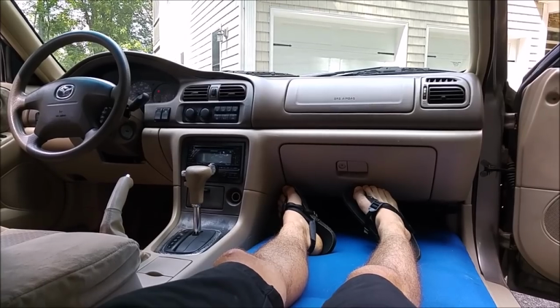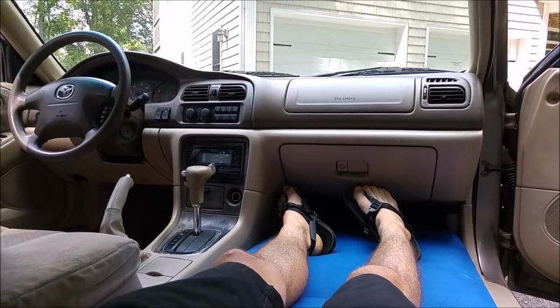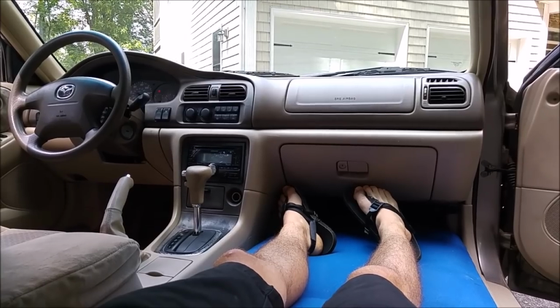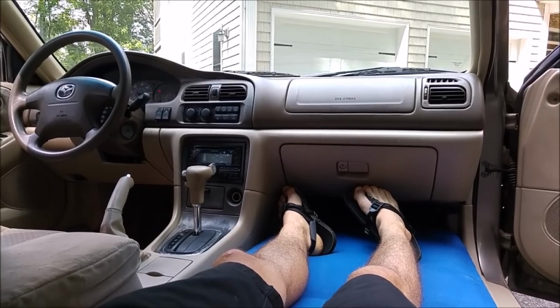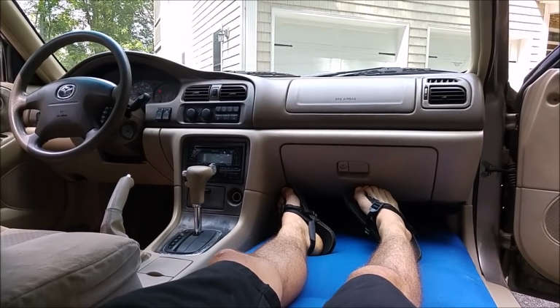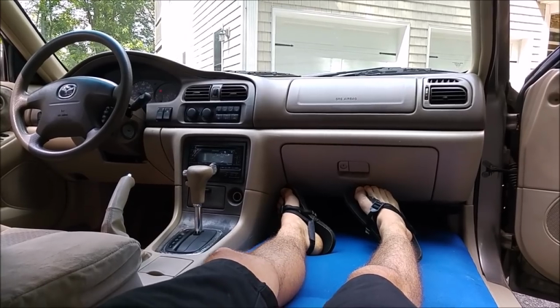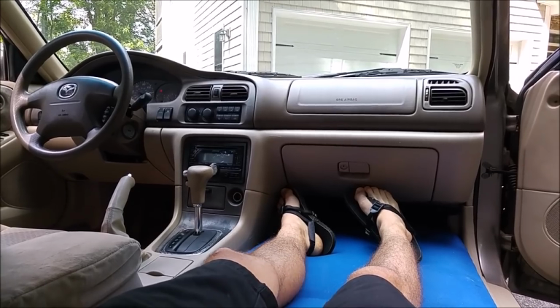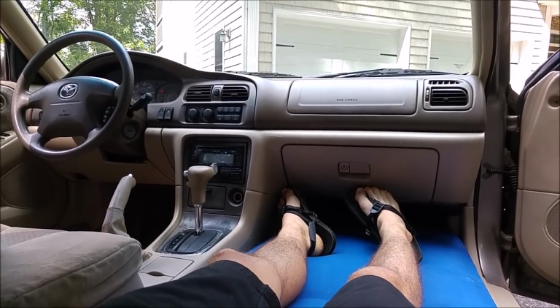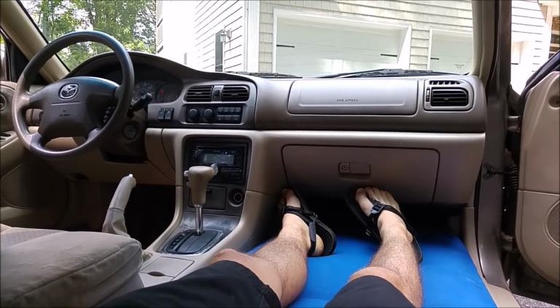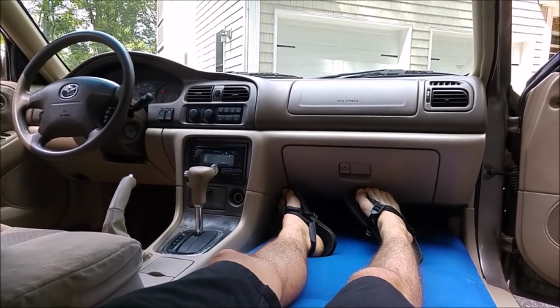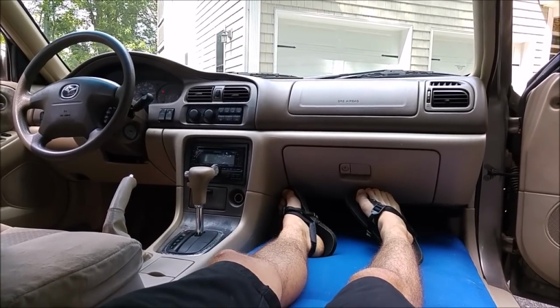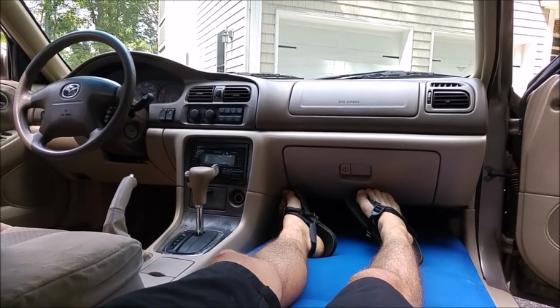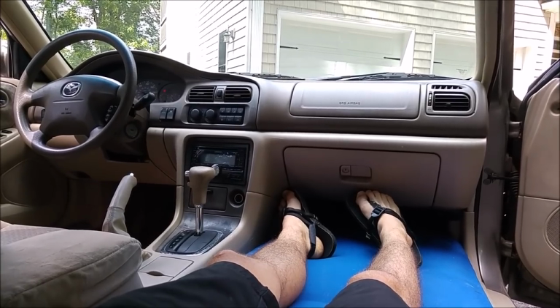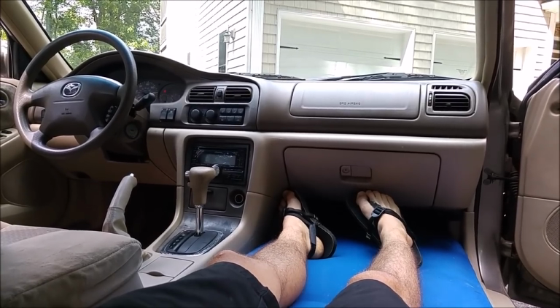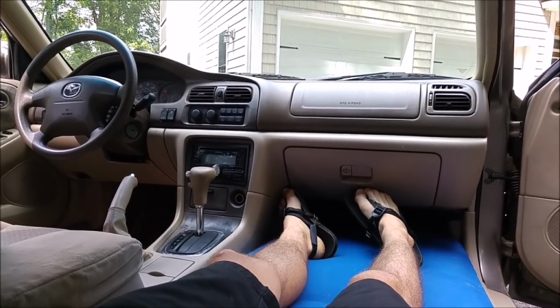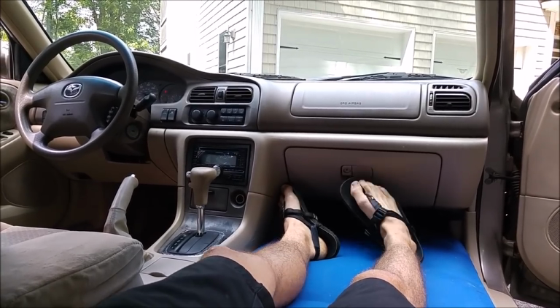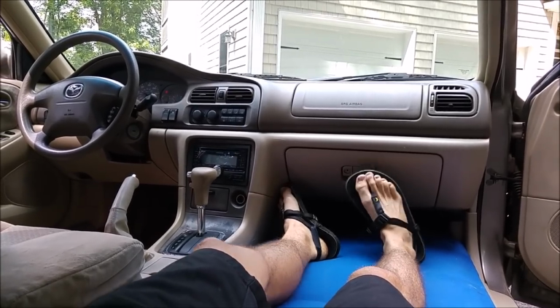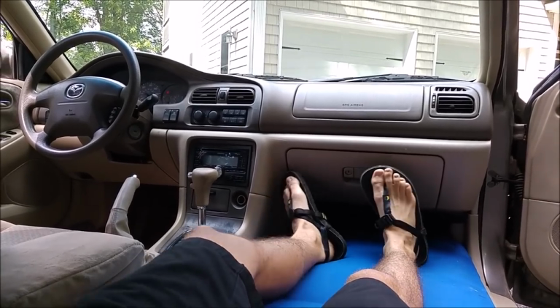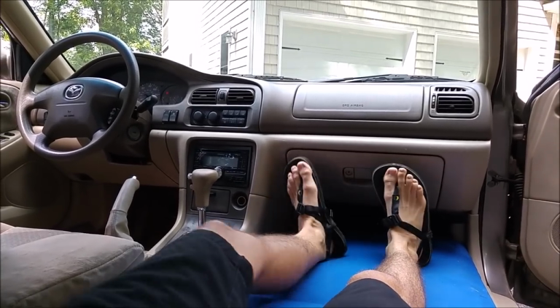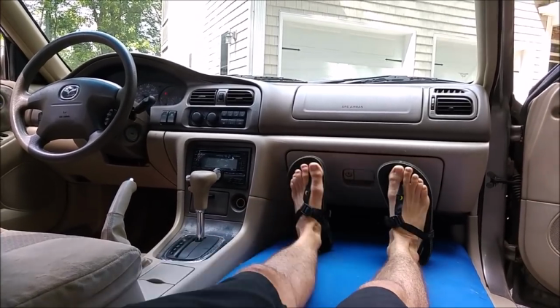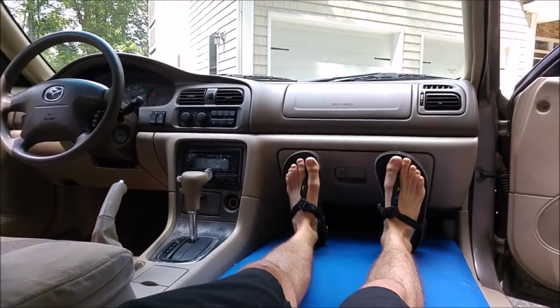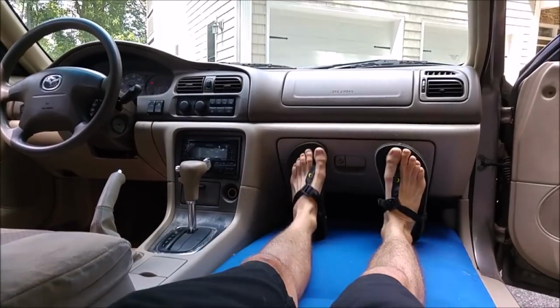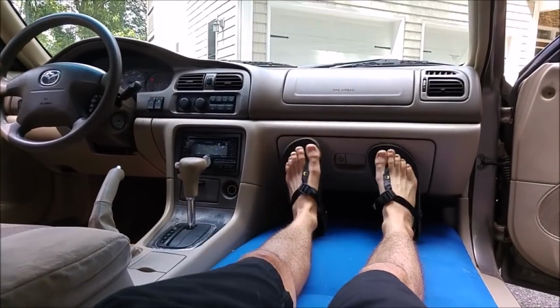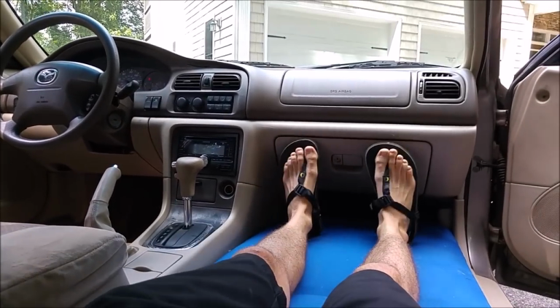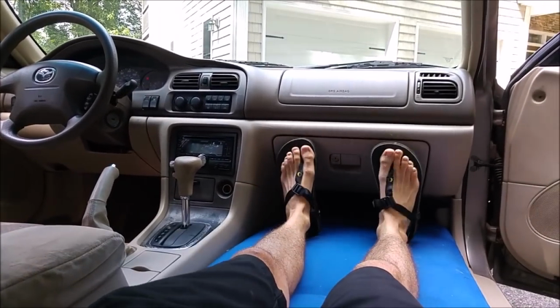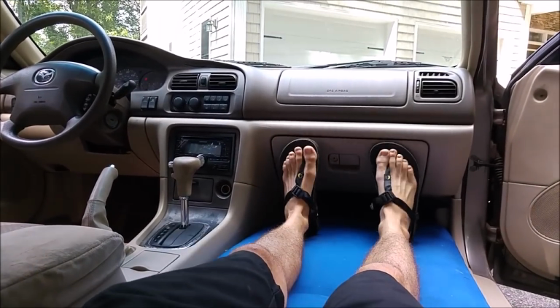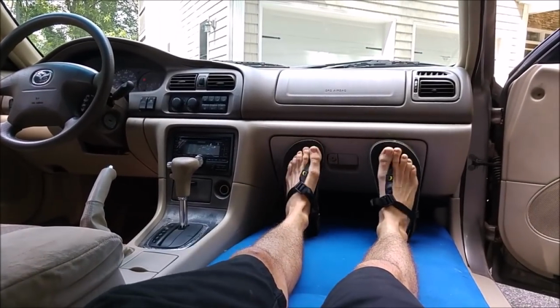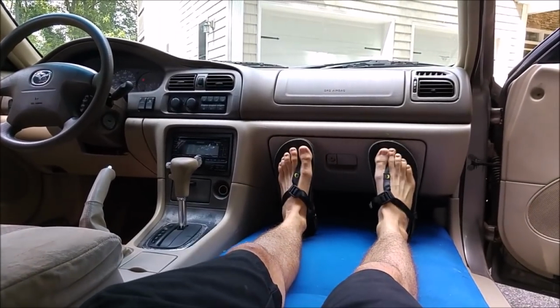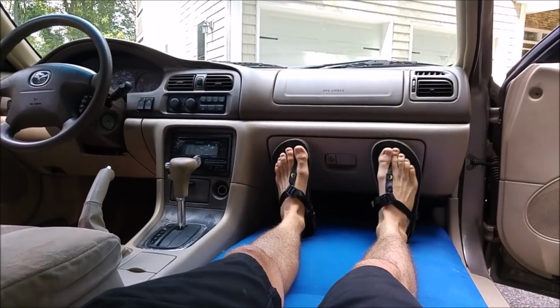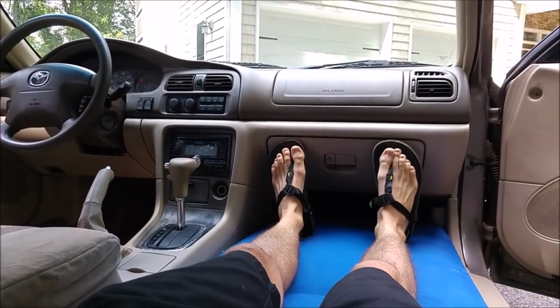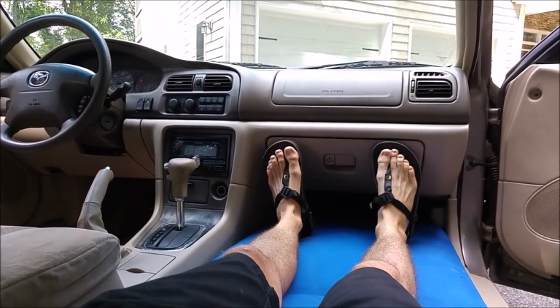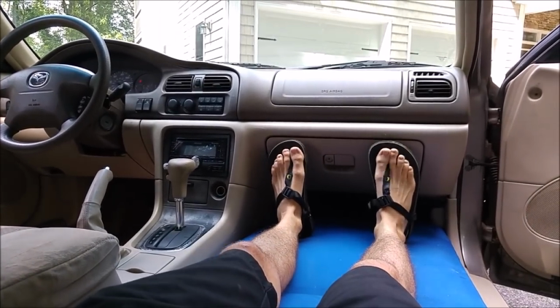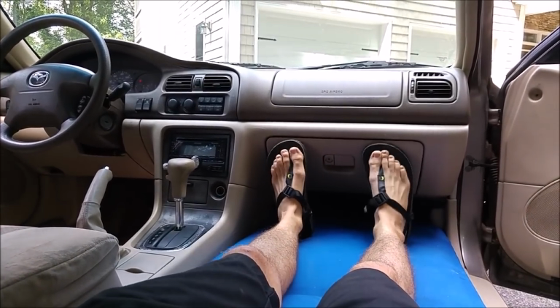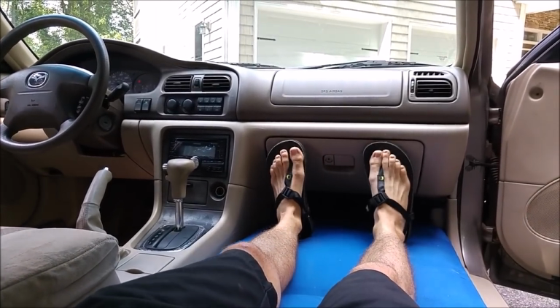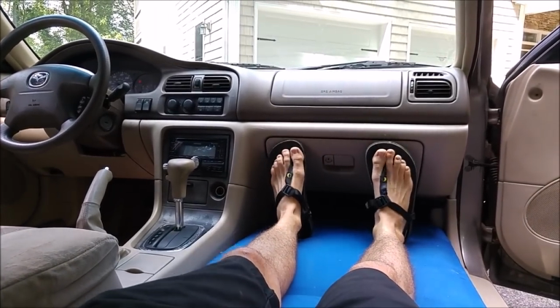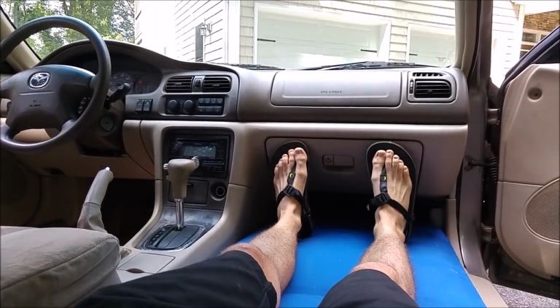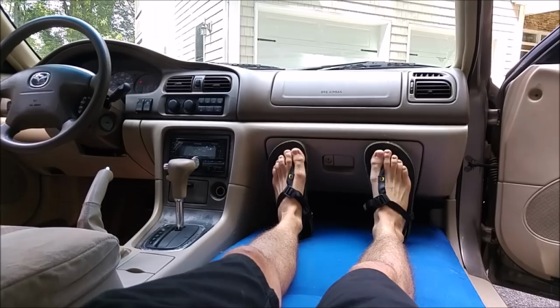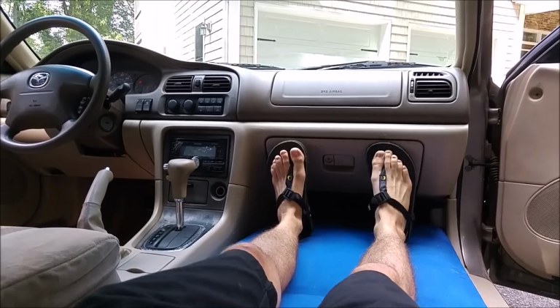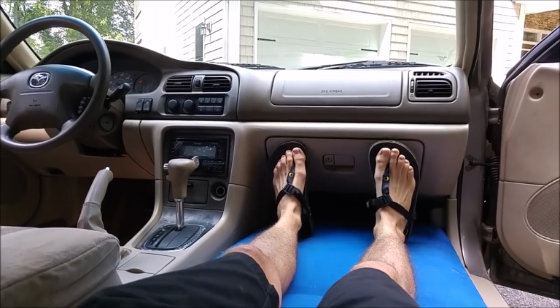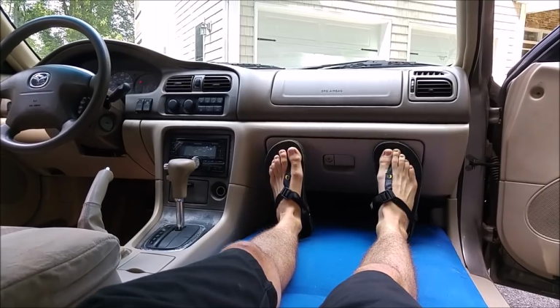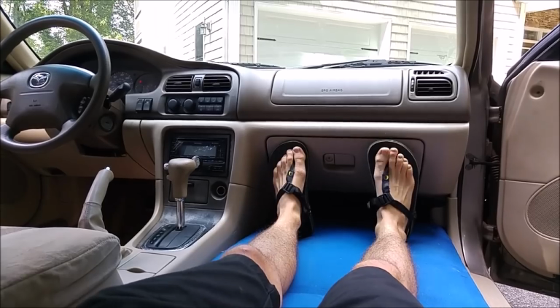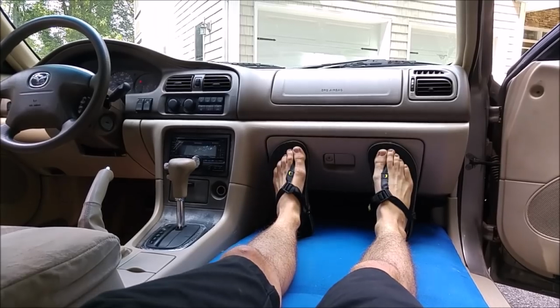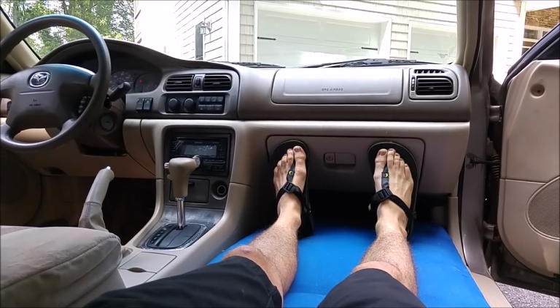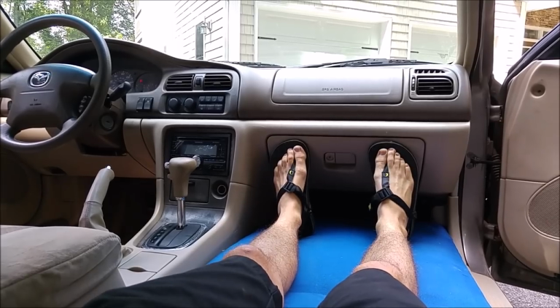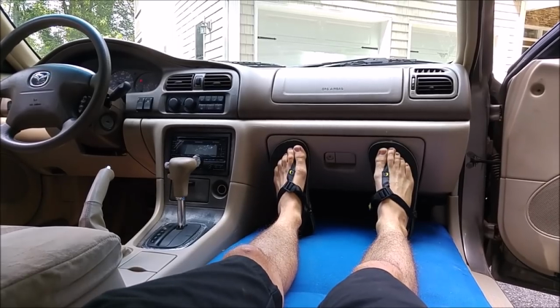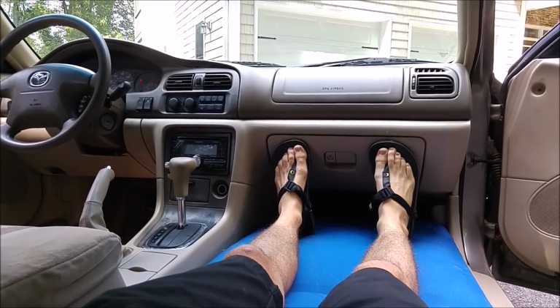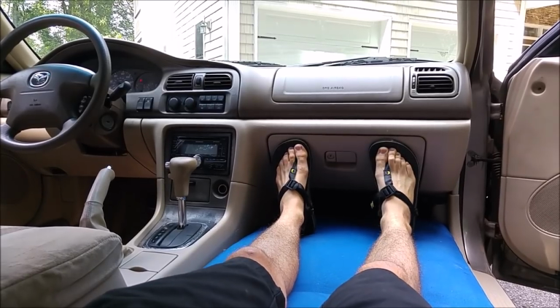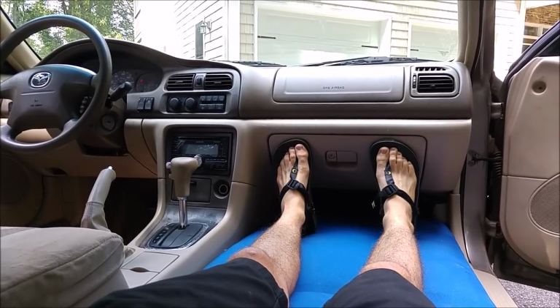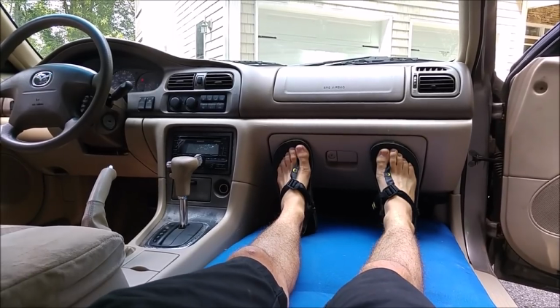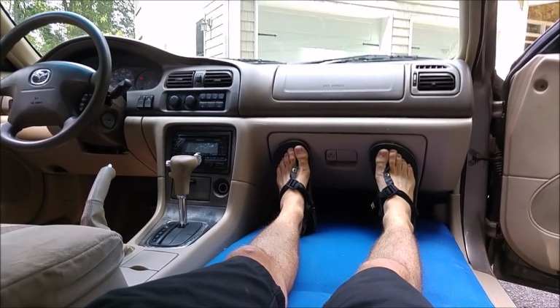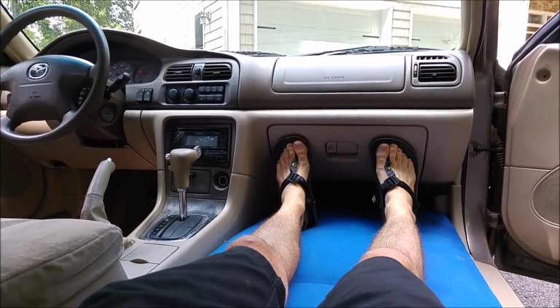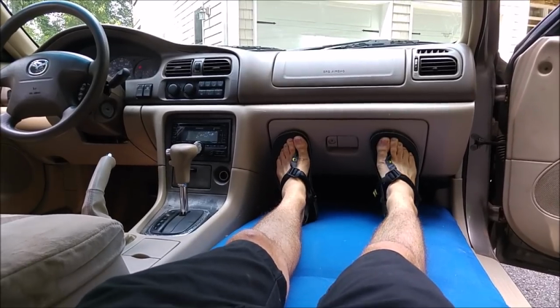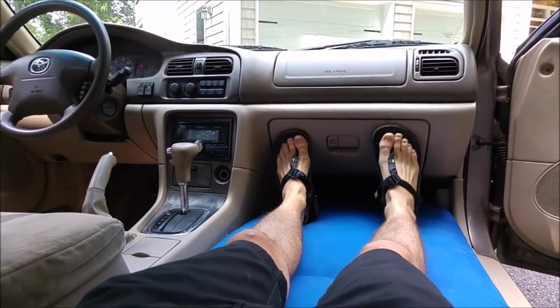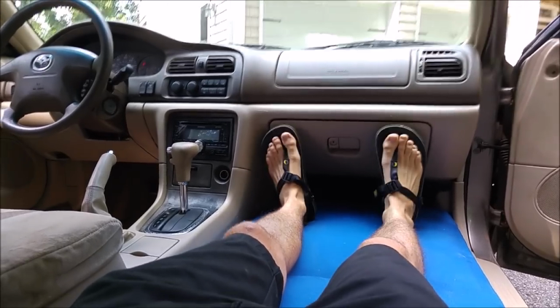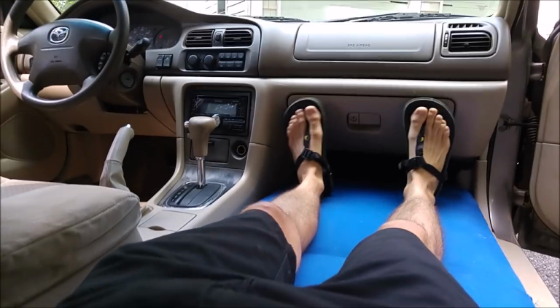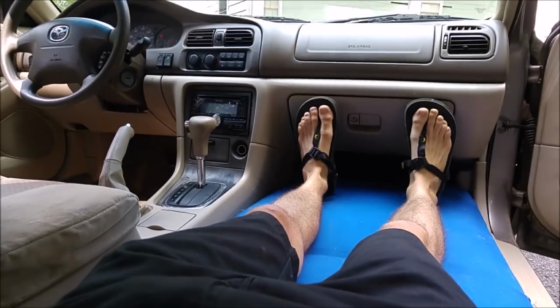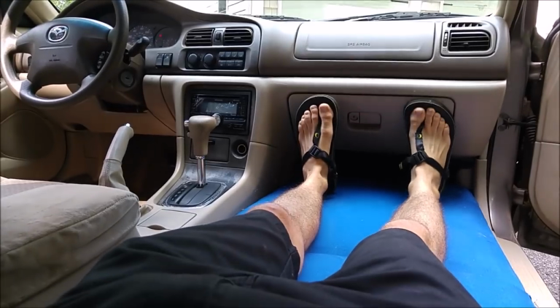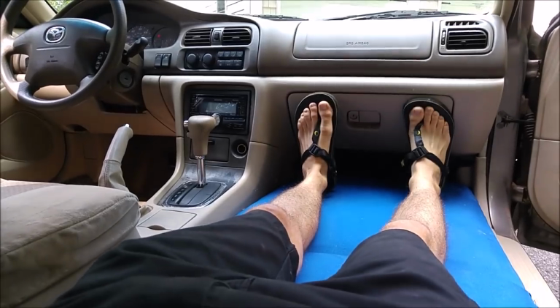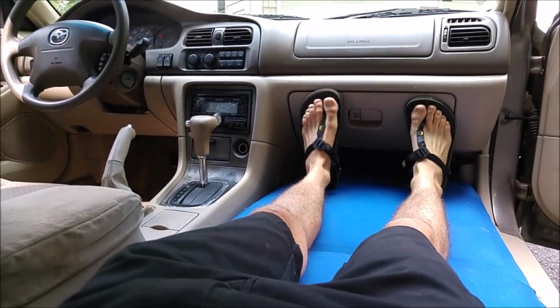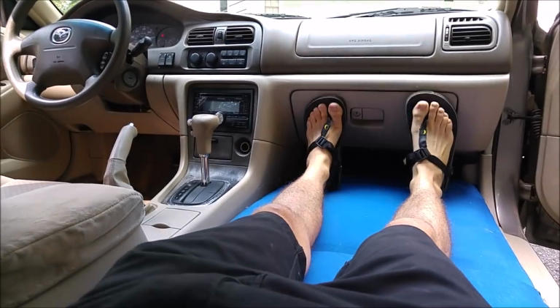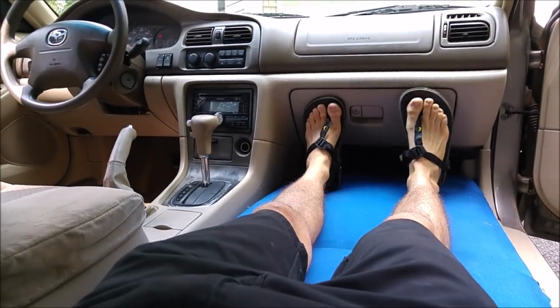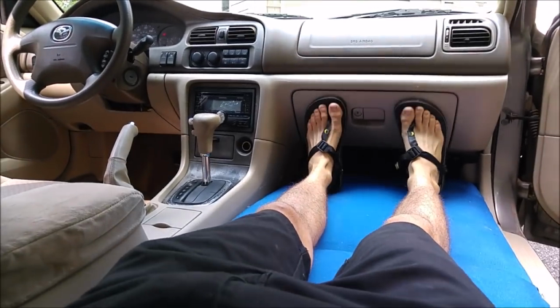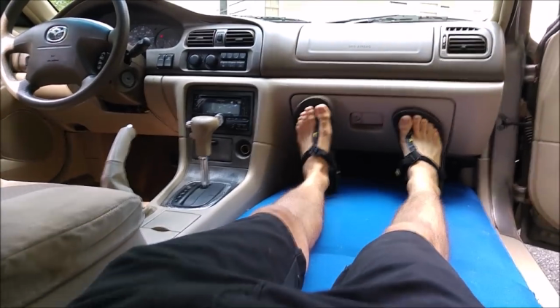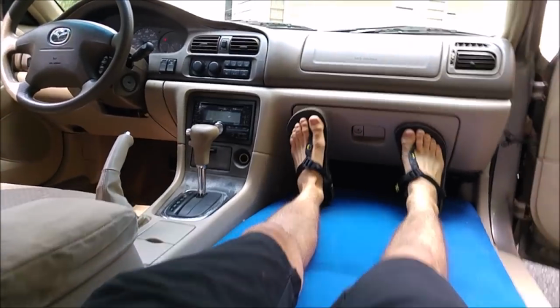I'm 6 feet, laying down, totally flat, and my feet are just now starting to hit the glove box.